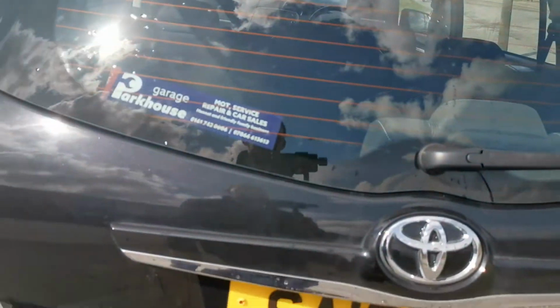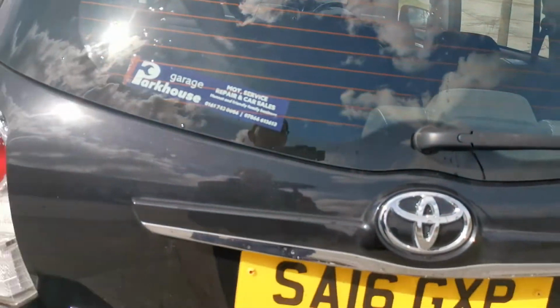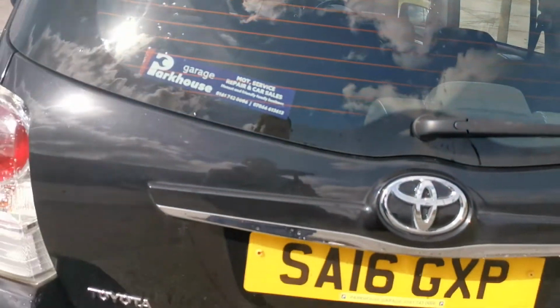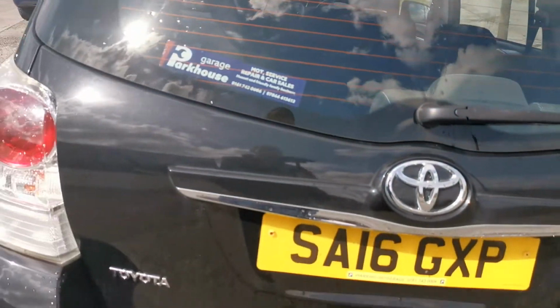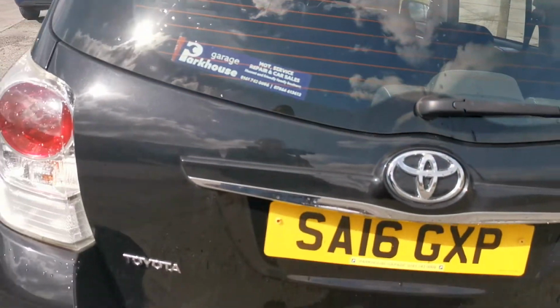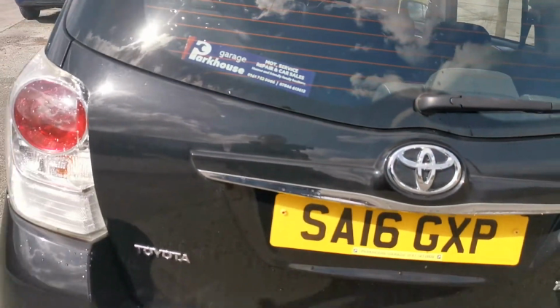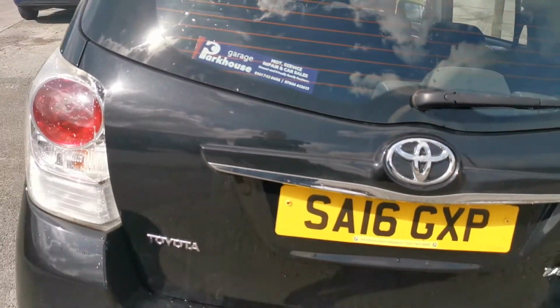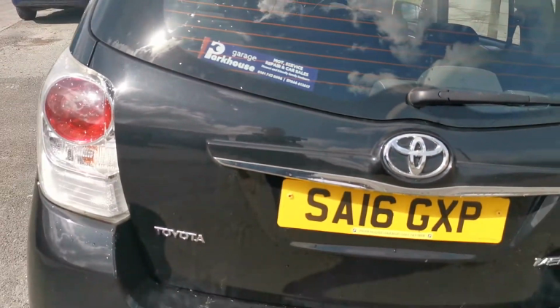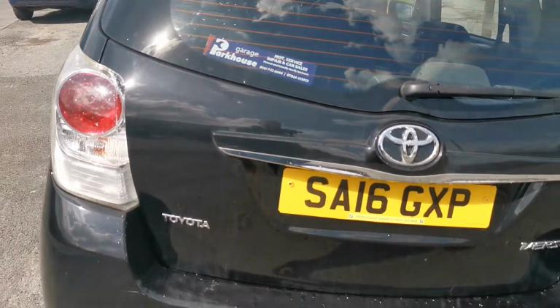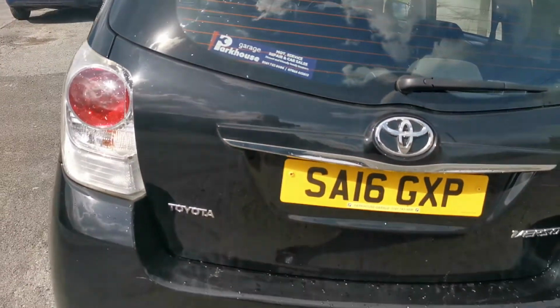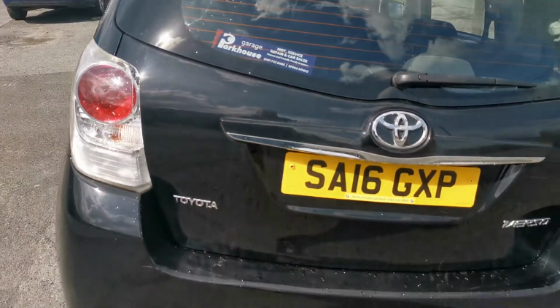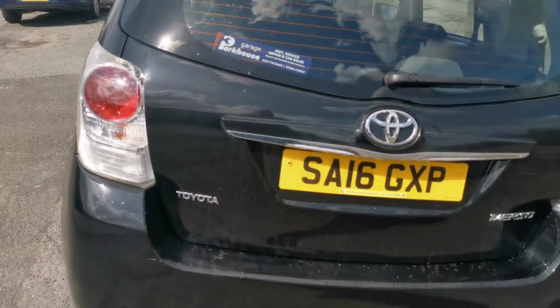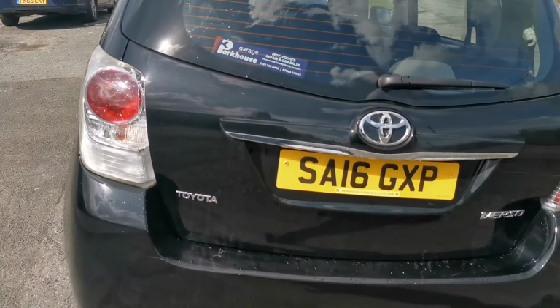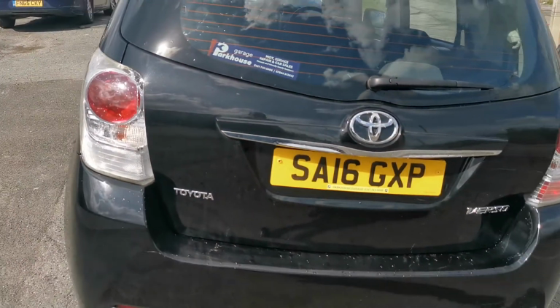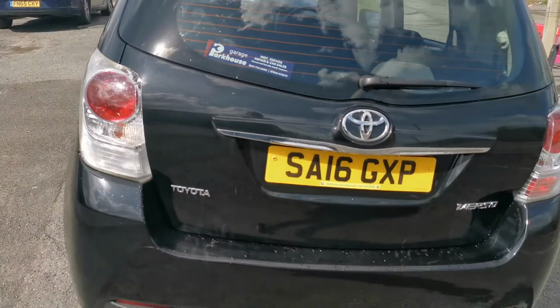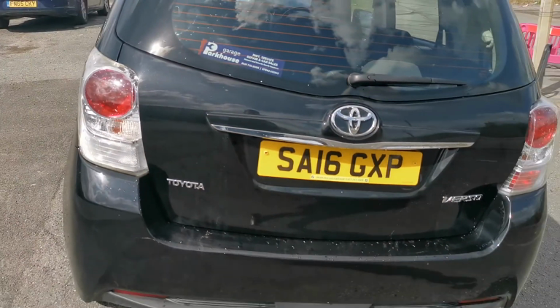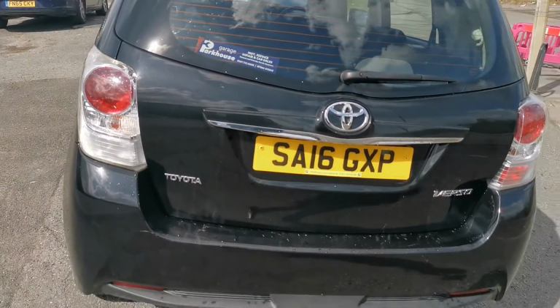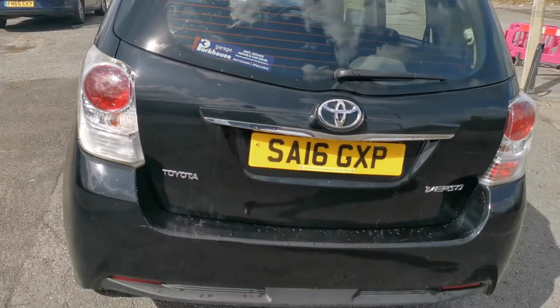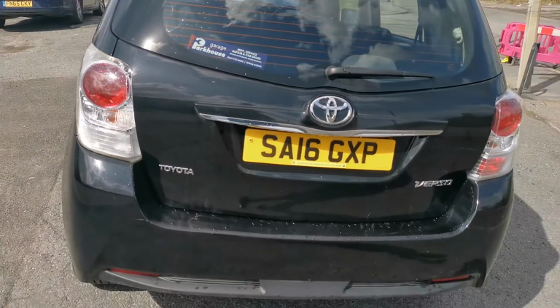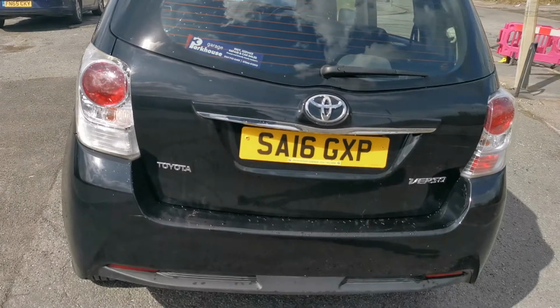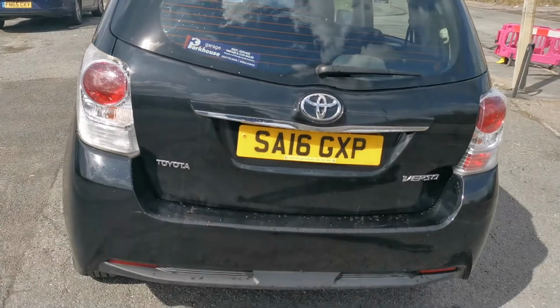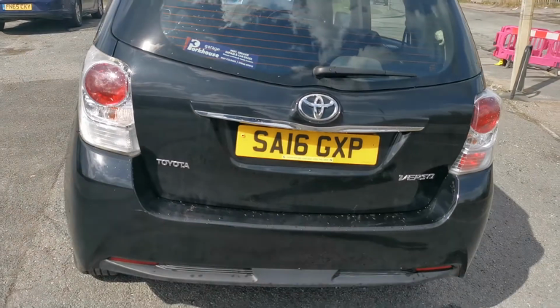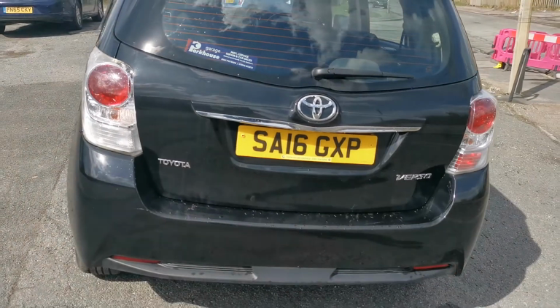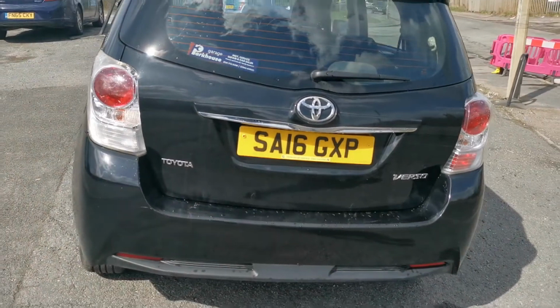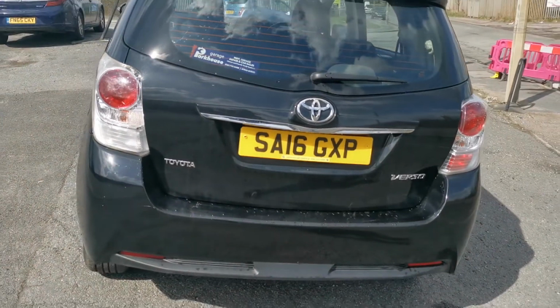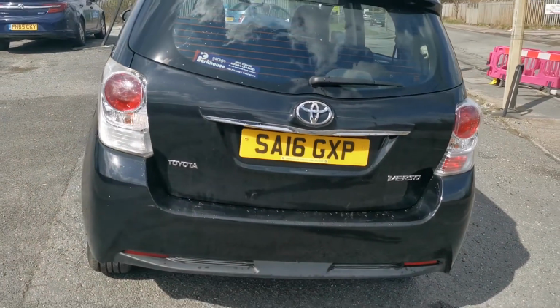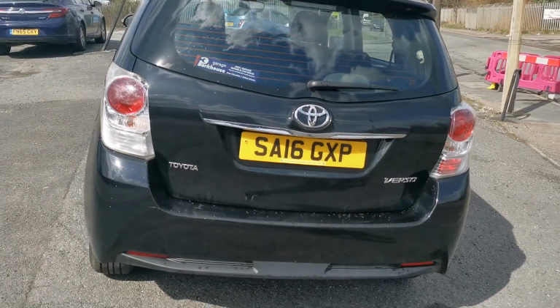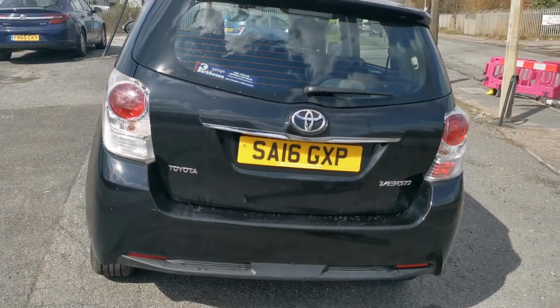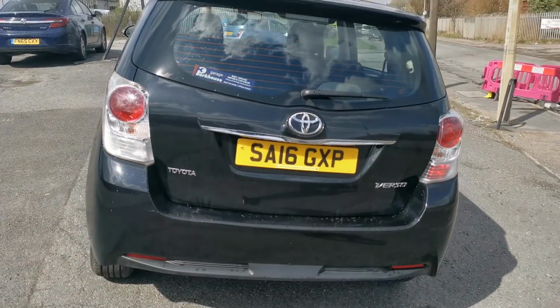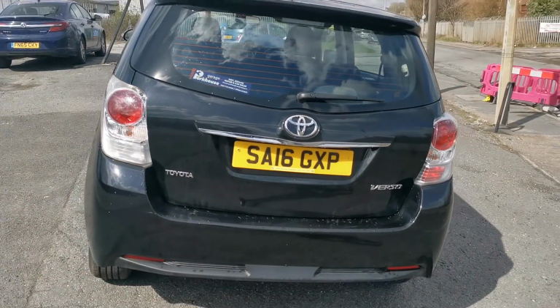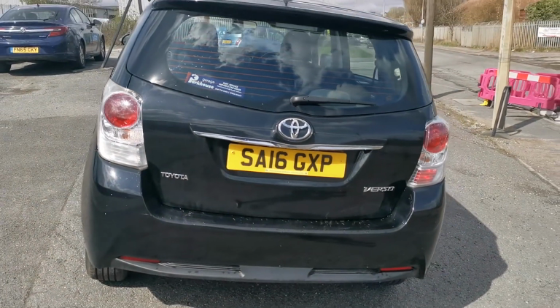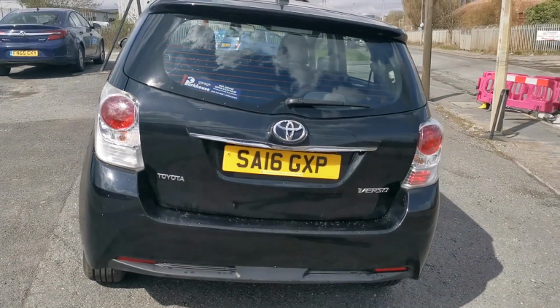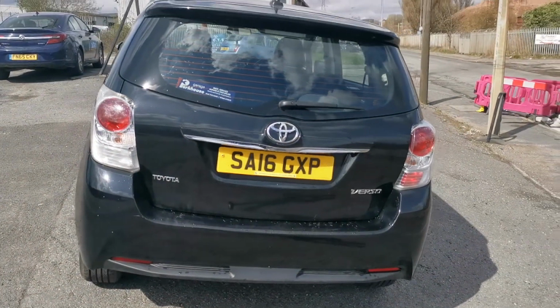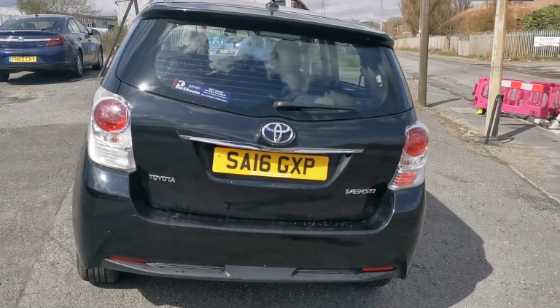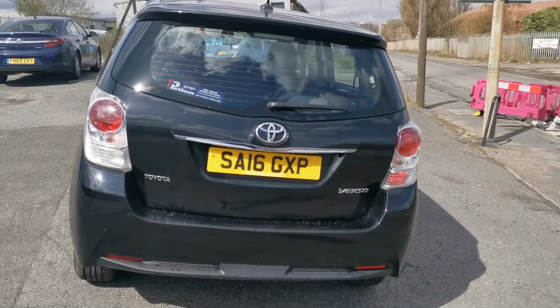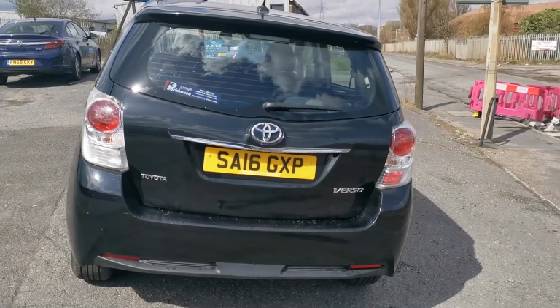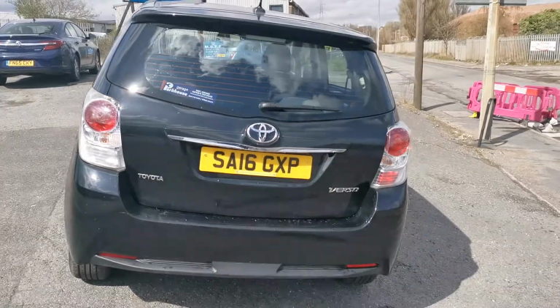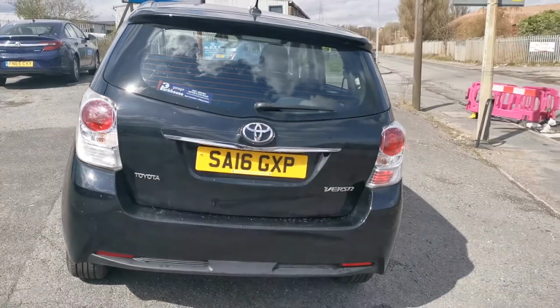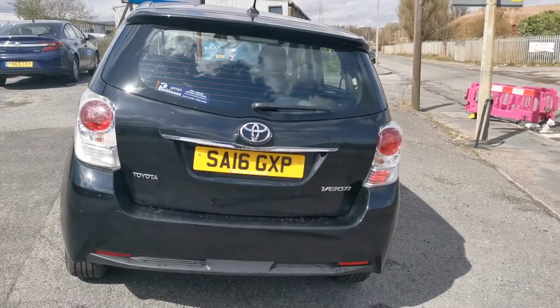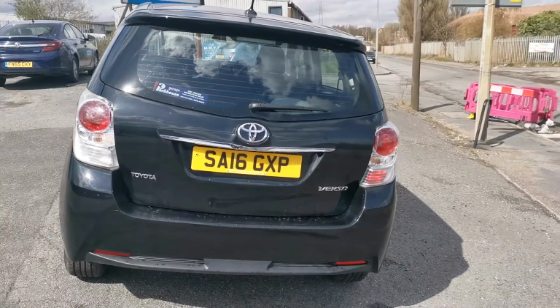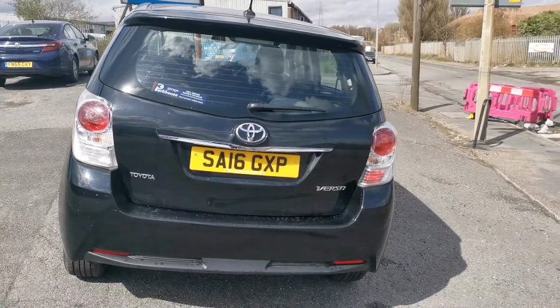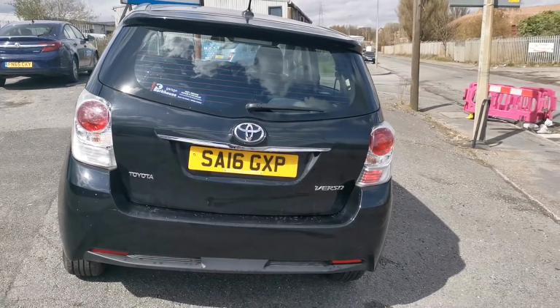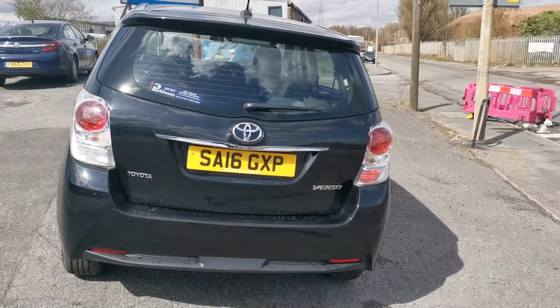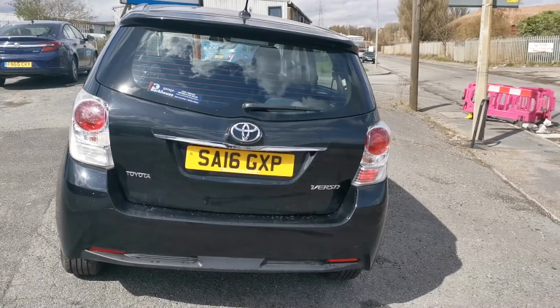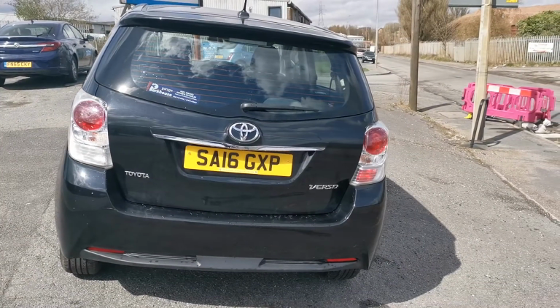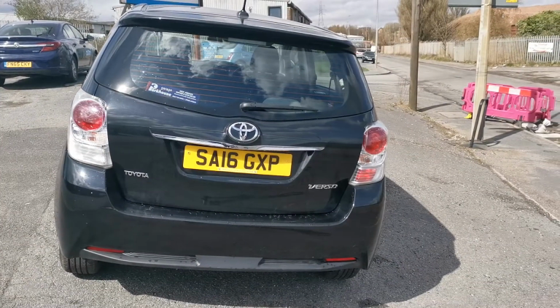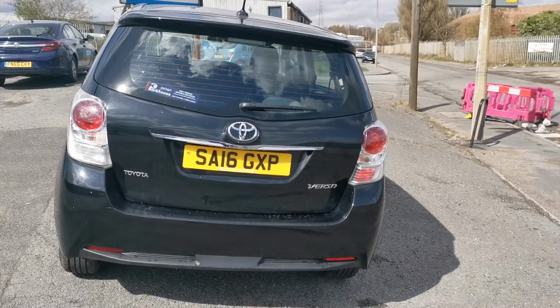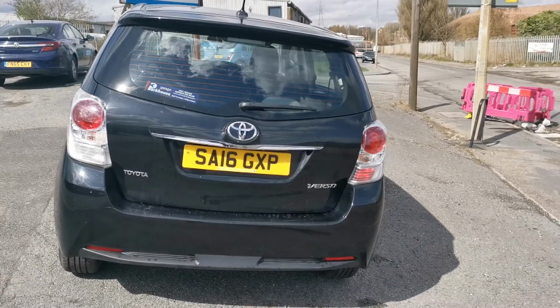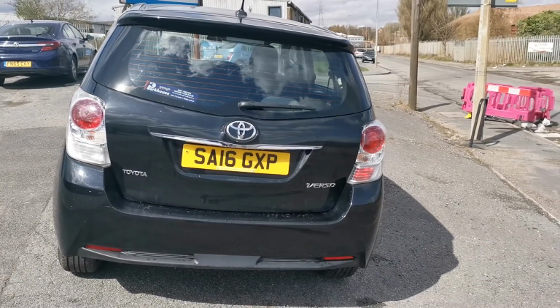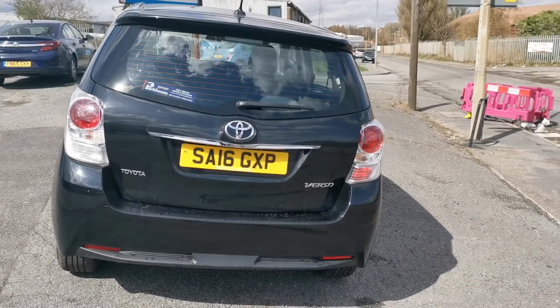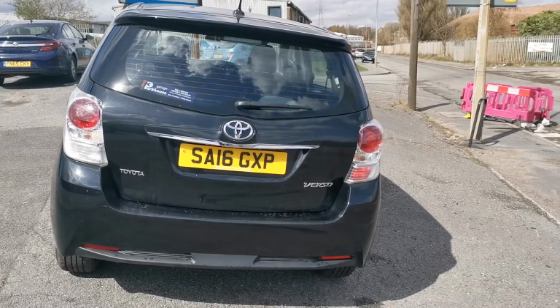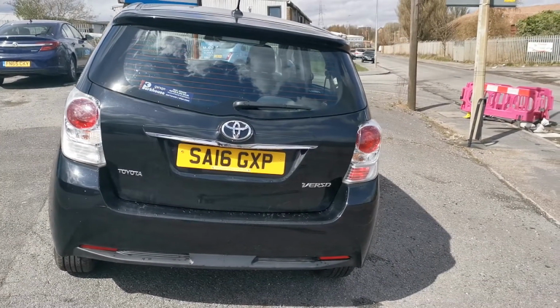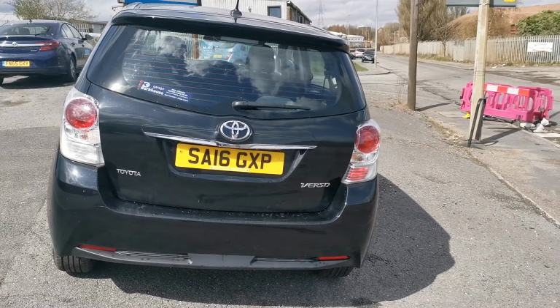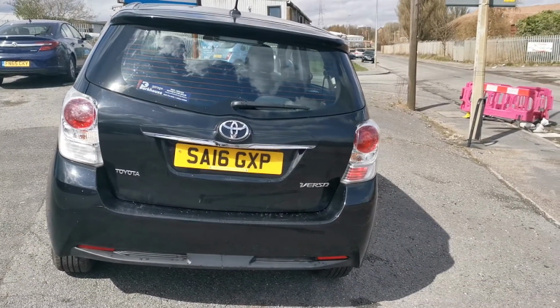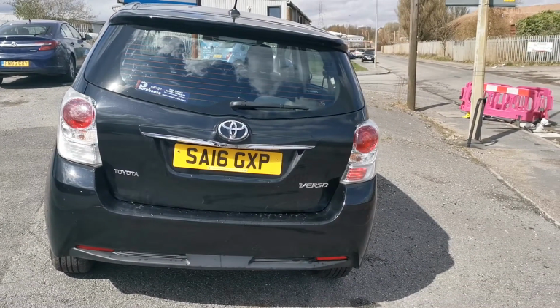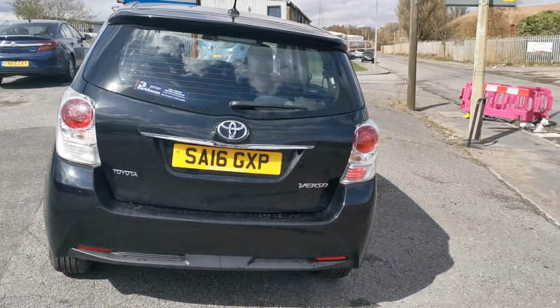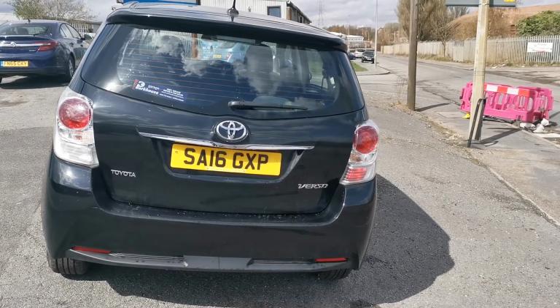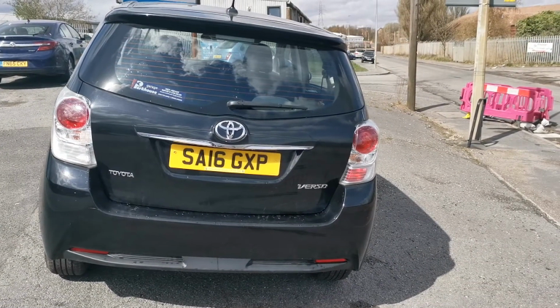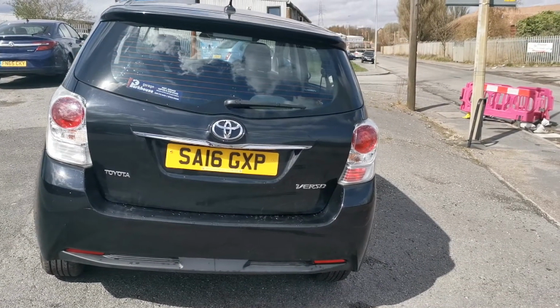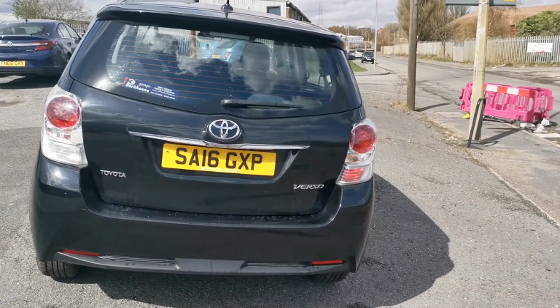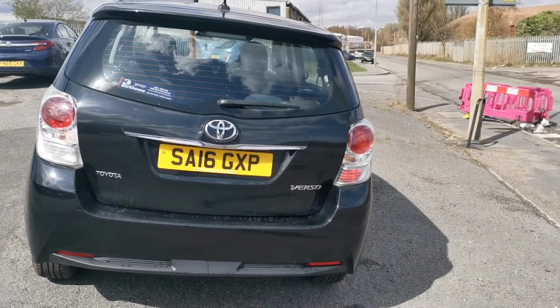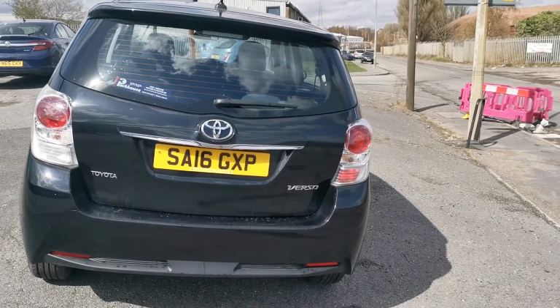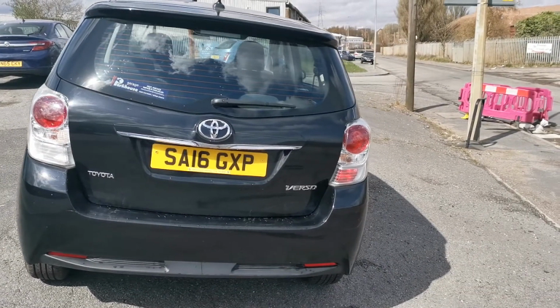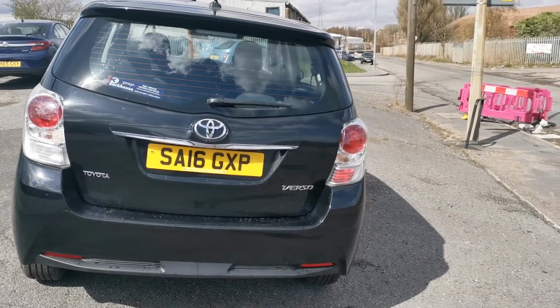So here you have it. It's got 40,000 miles. Teatro Verso, high spec, in very good condition.